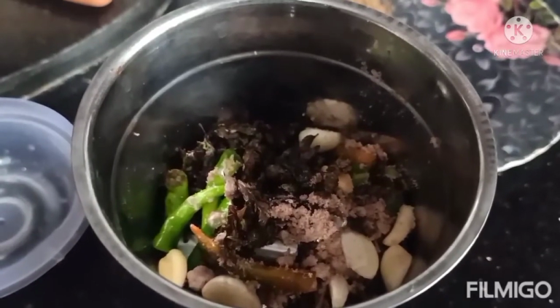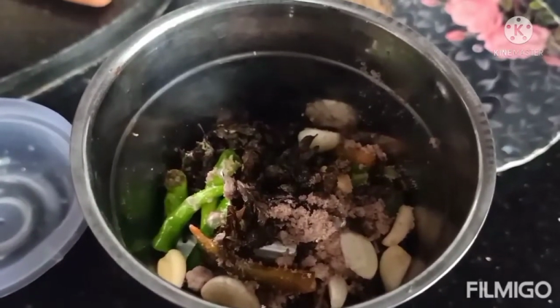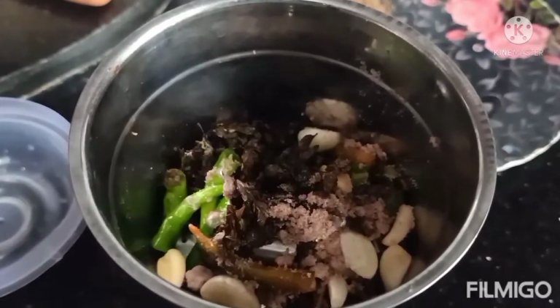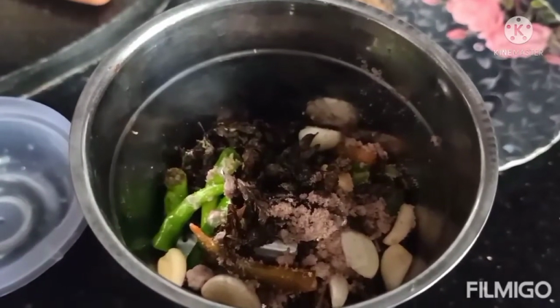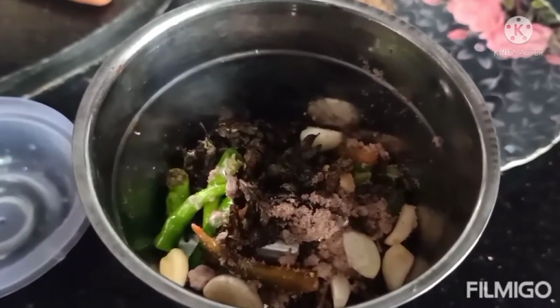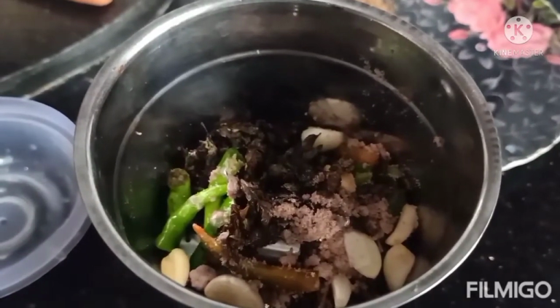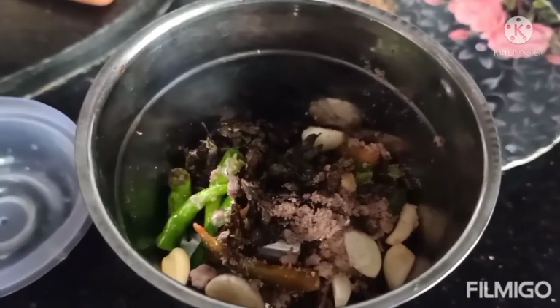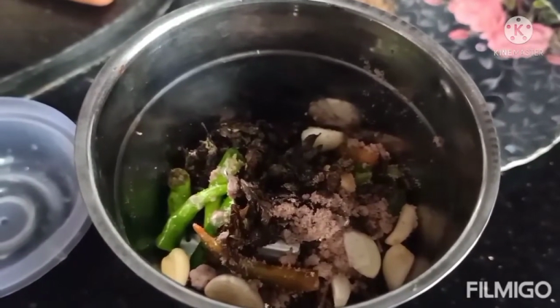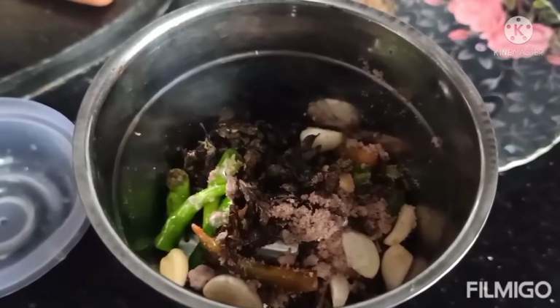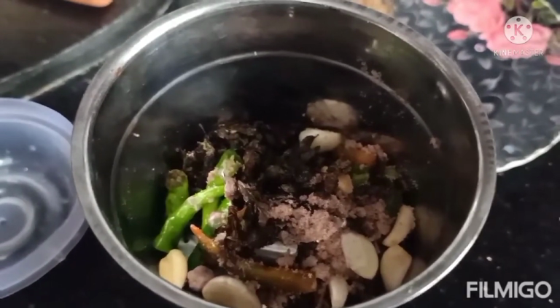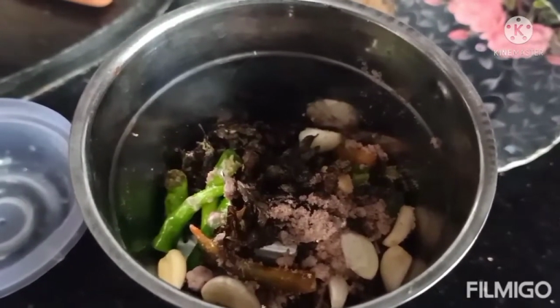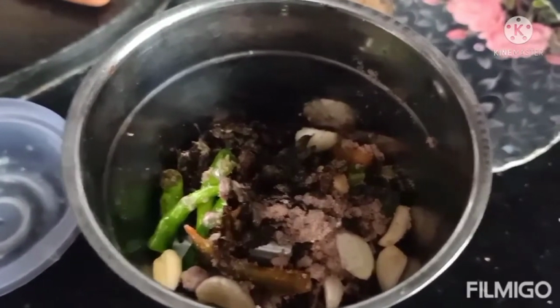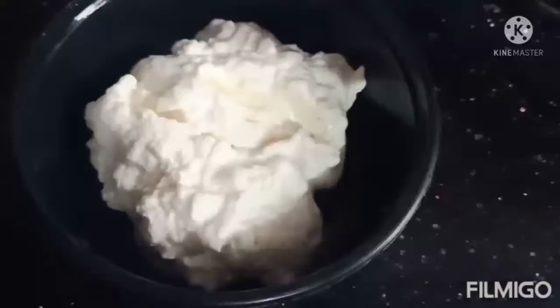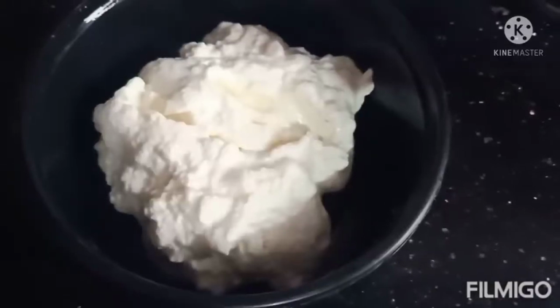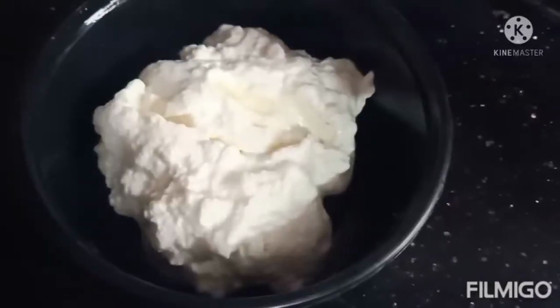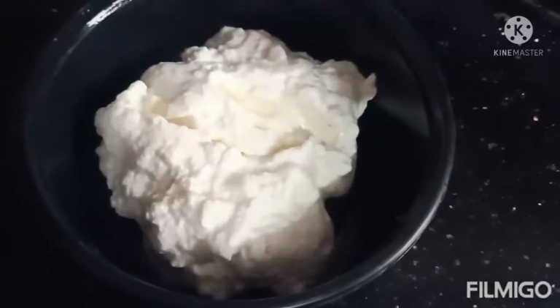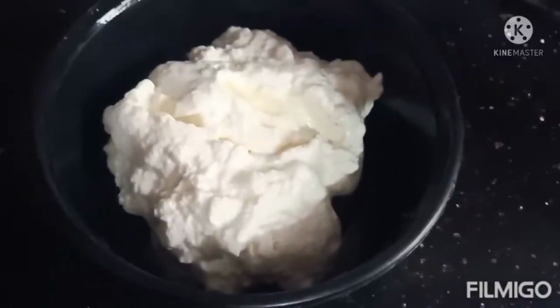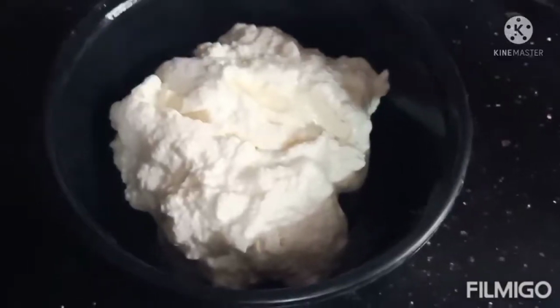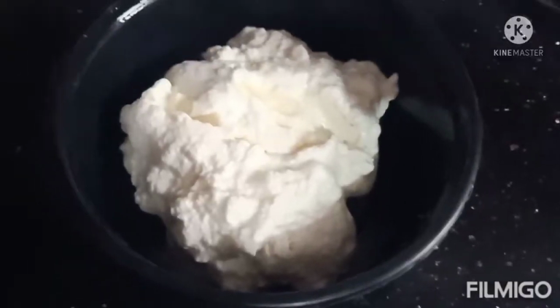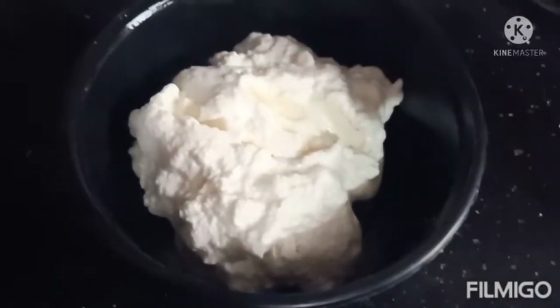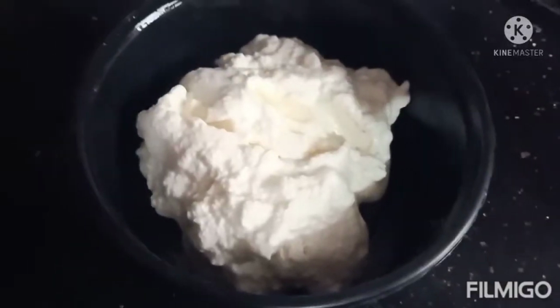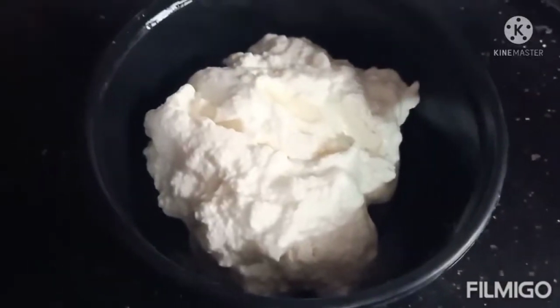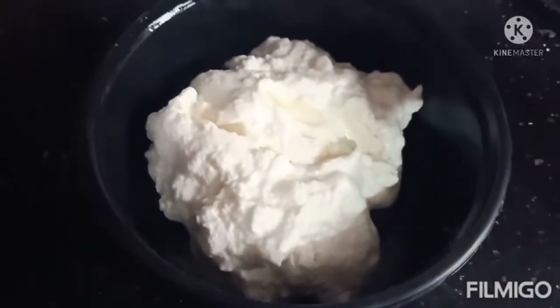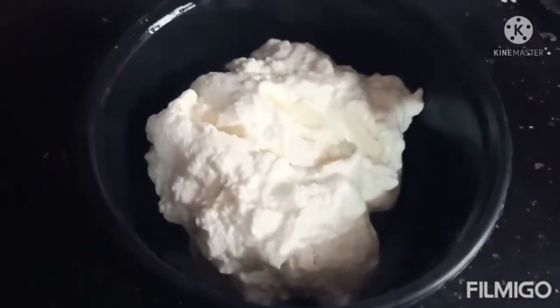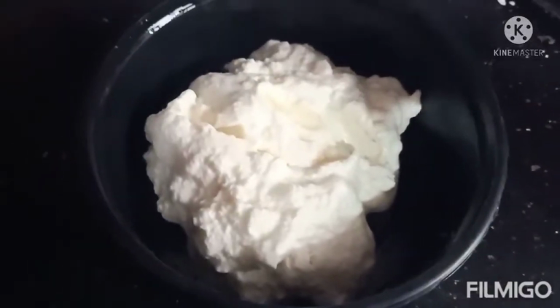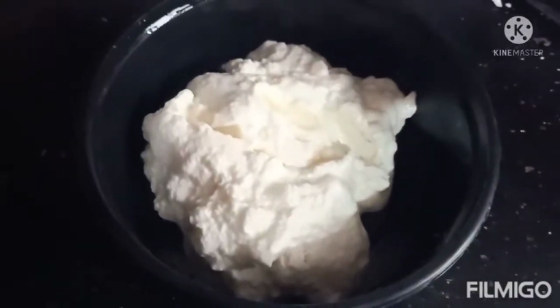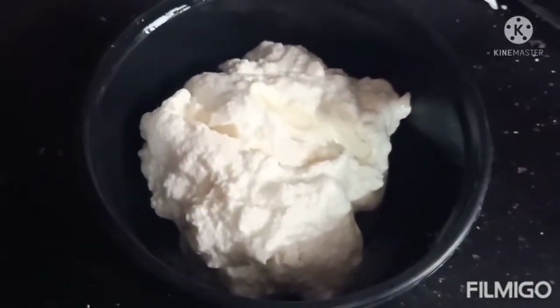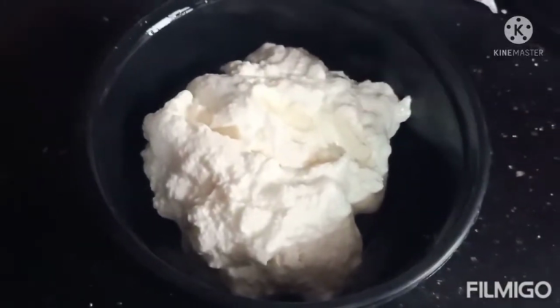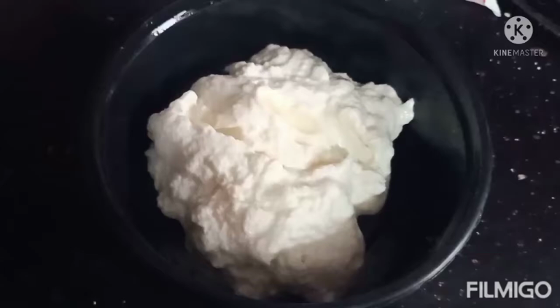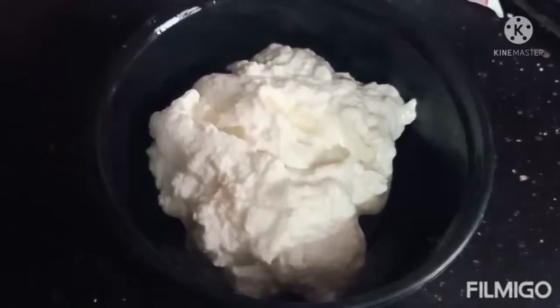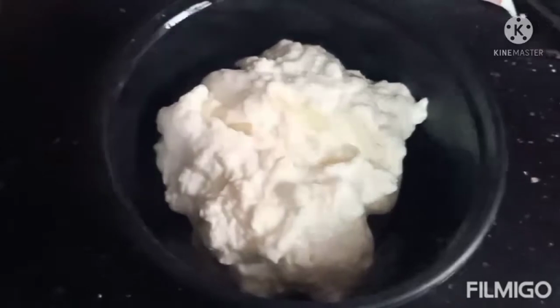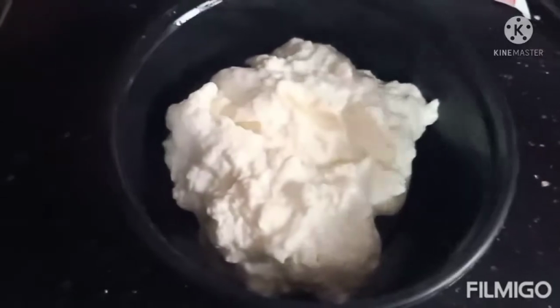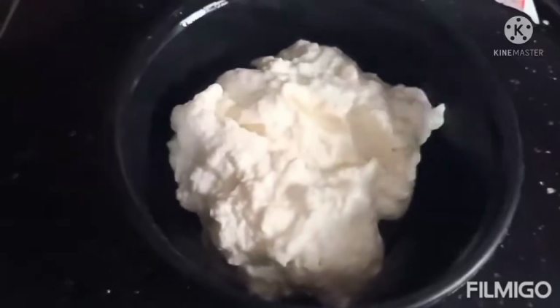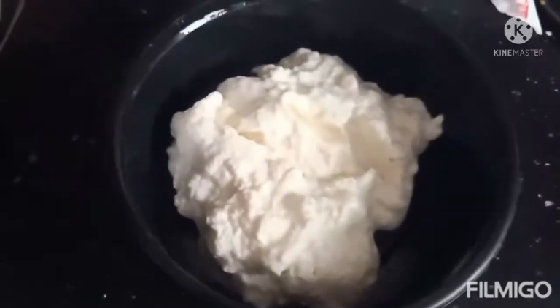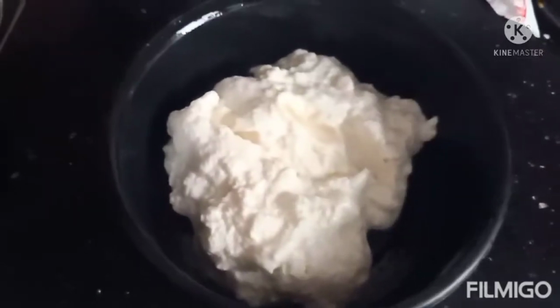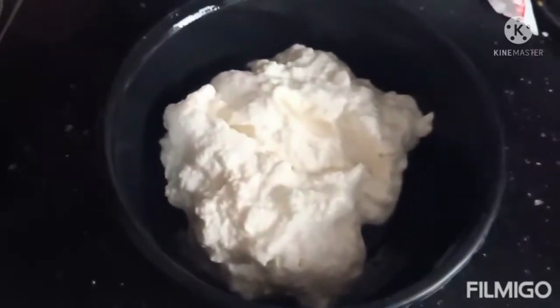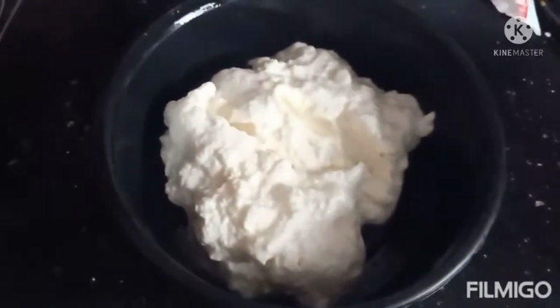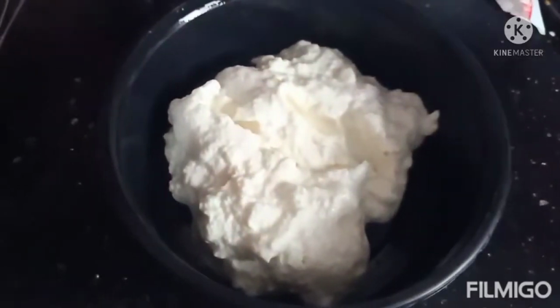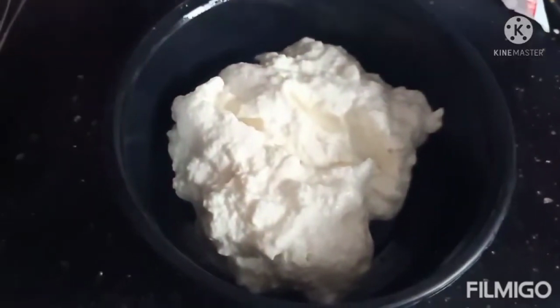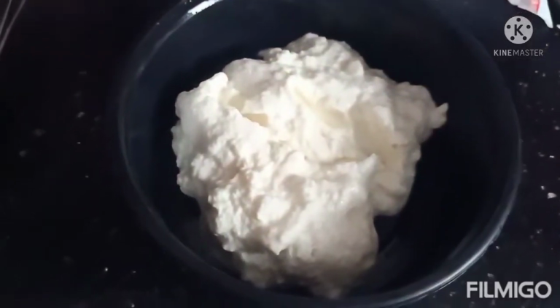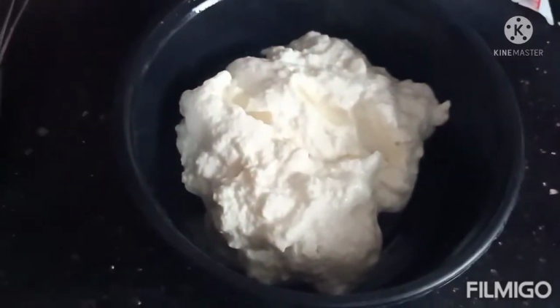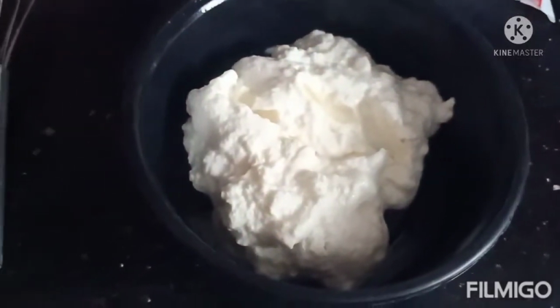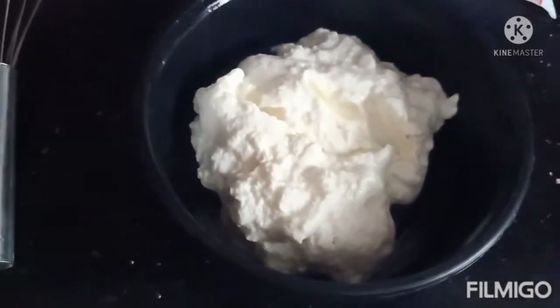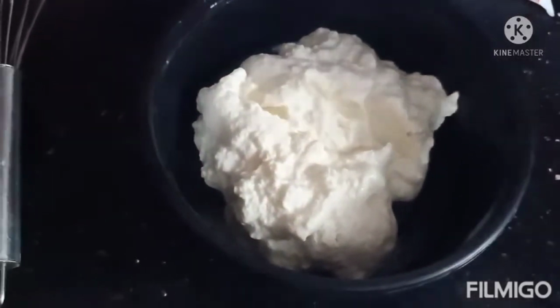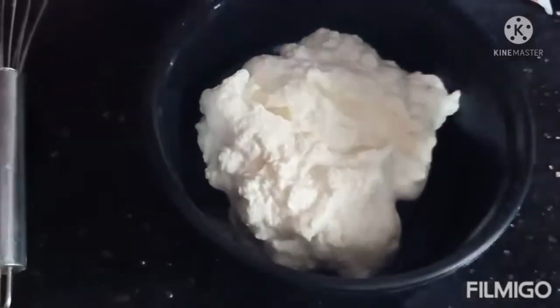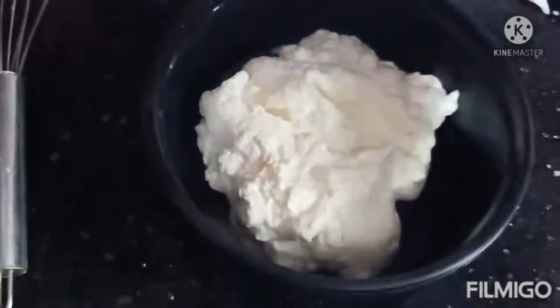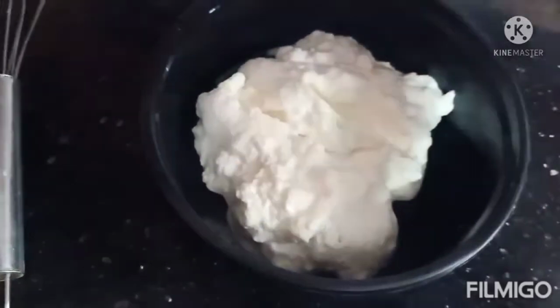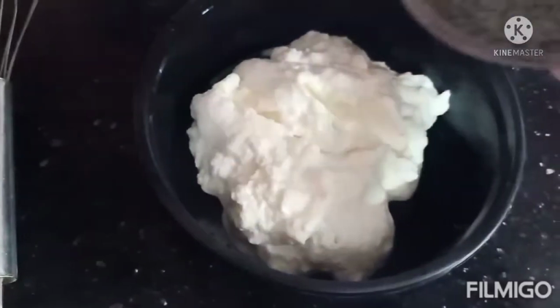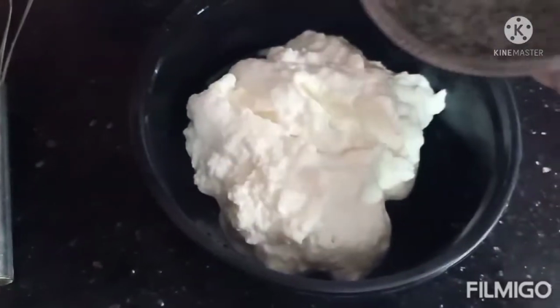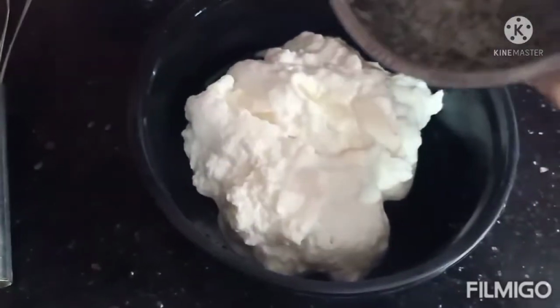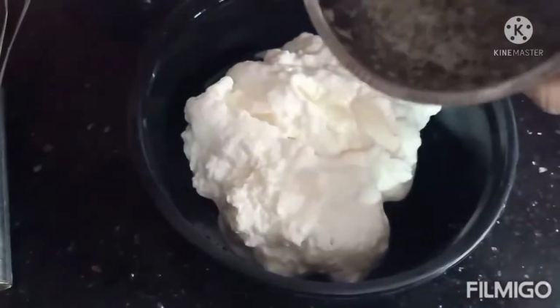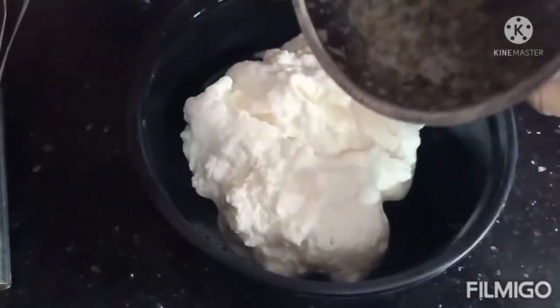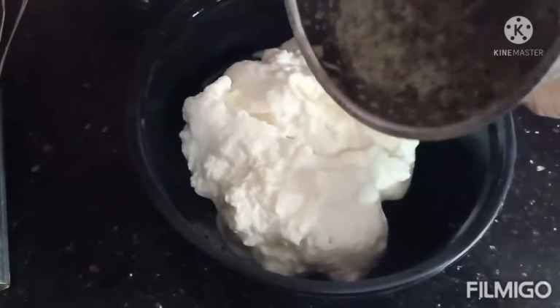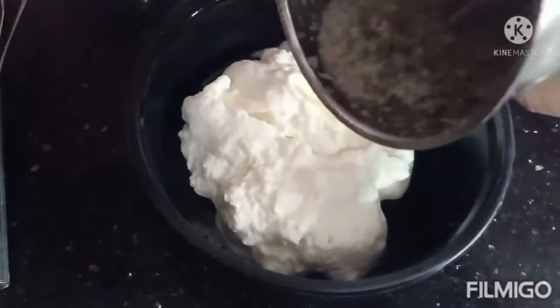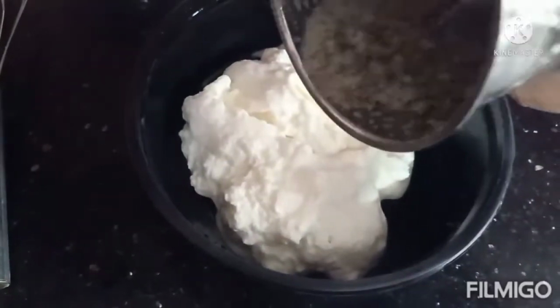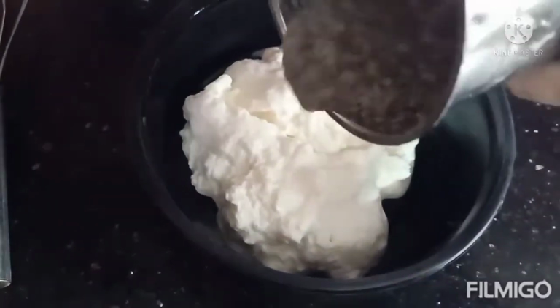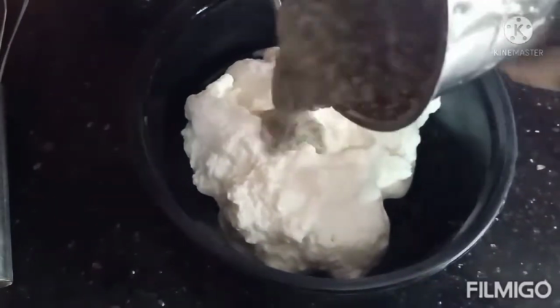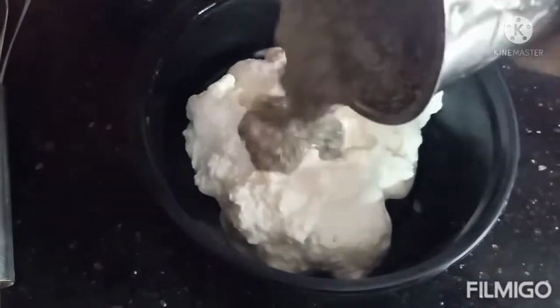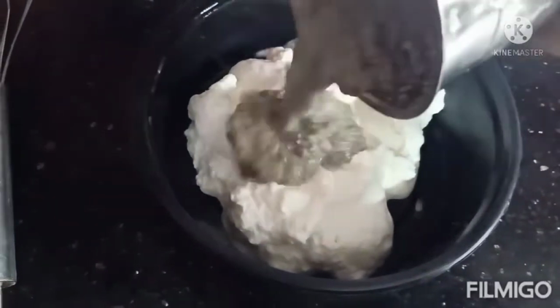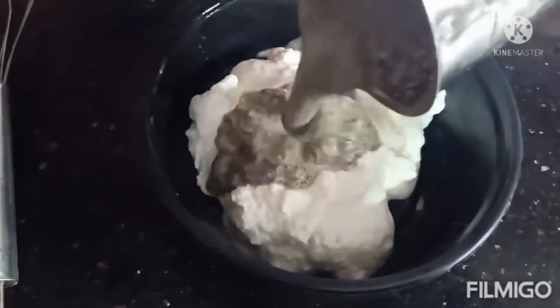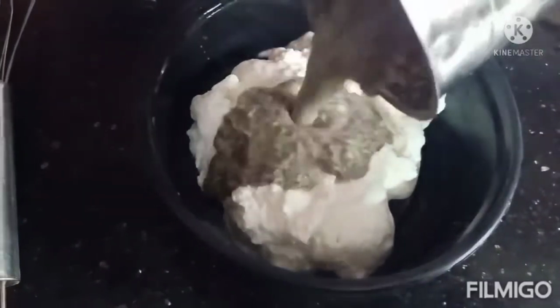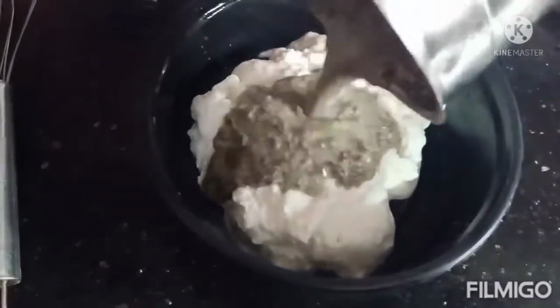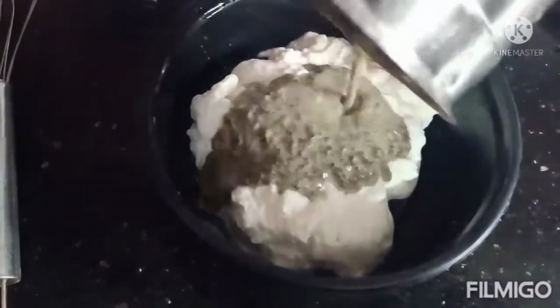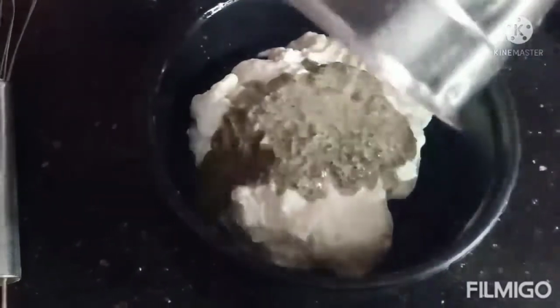Now make a paste. This is cut. Add that paste.